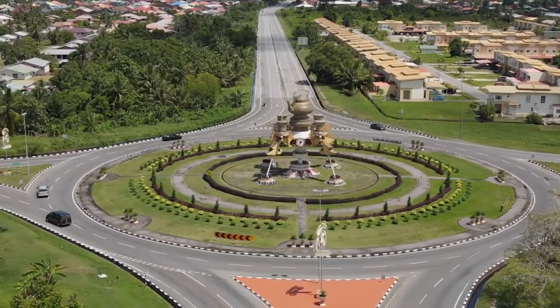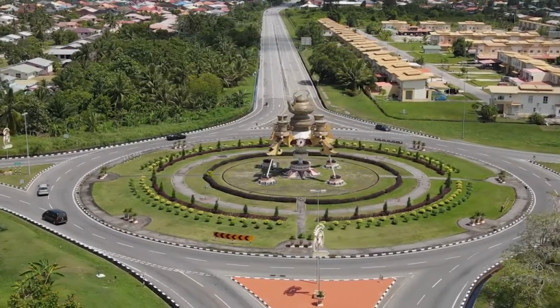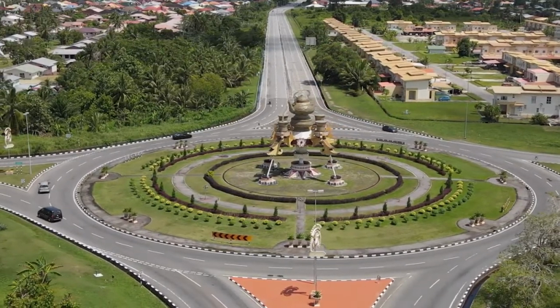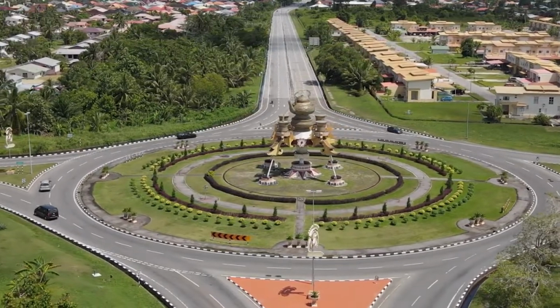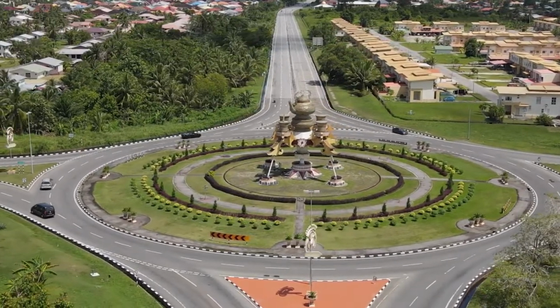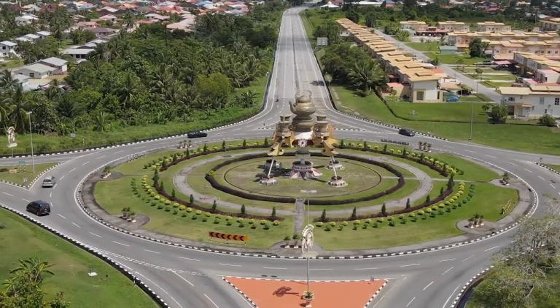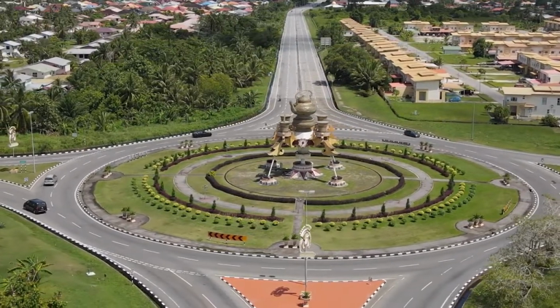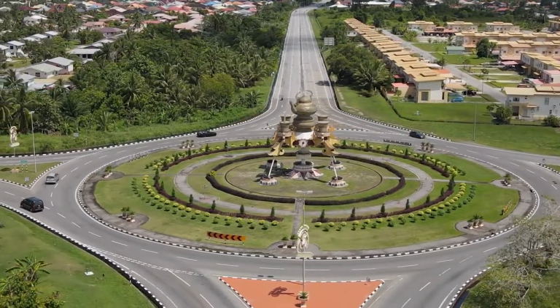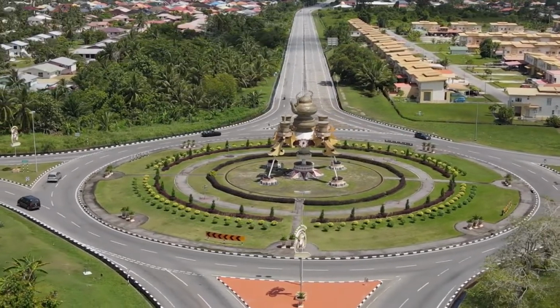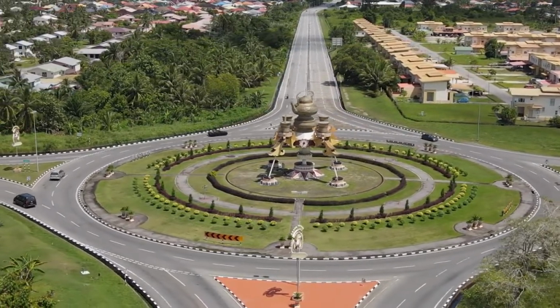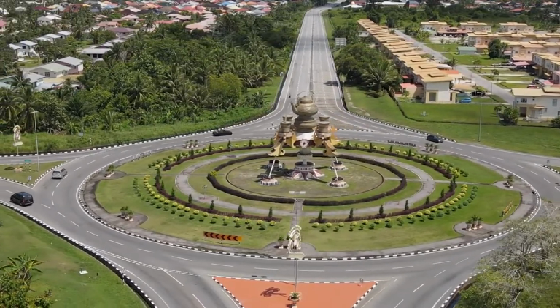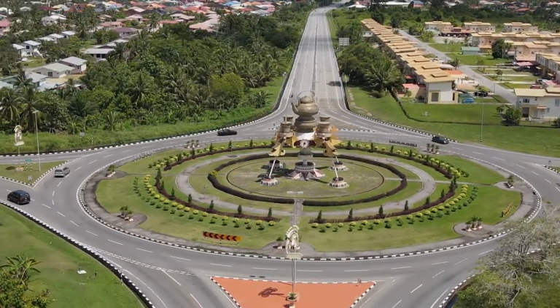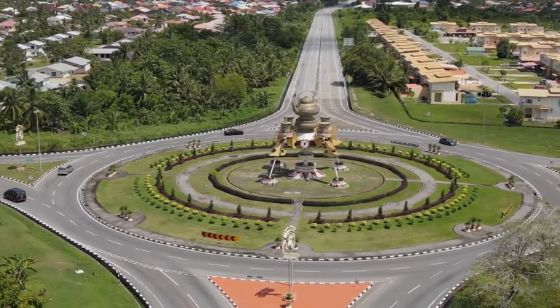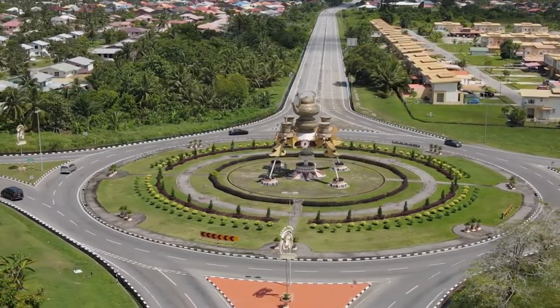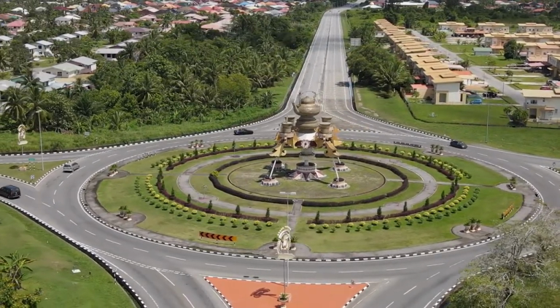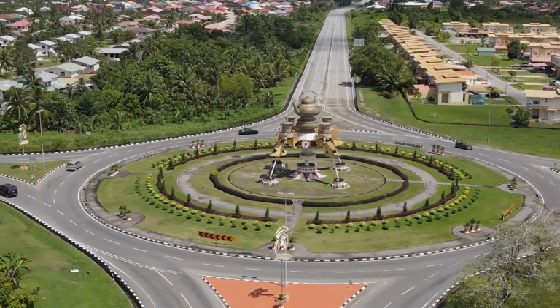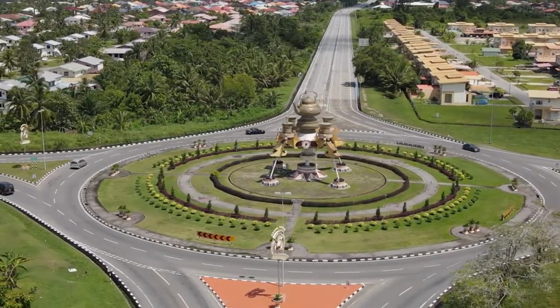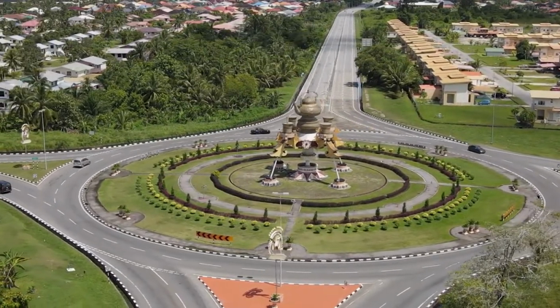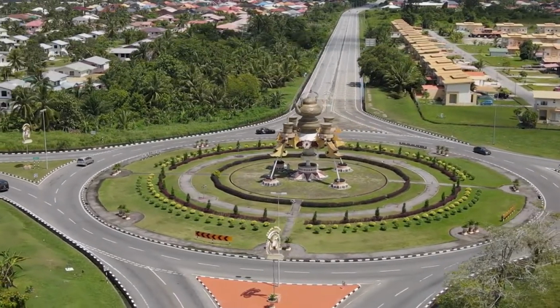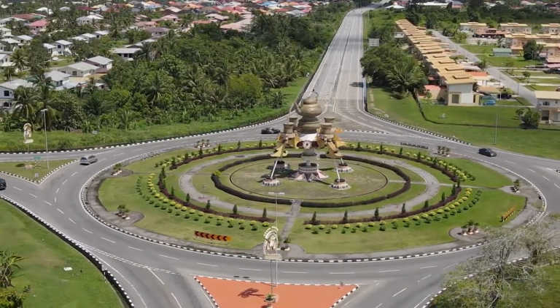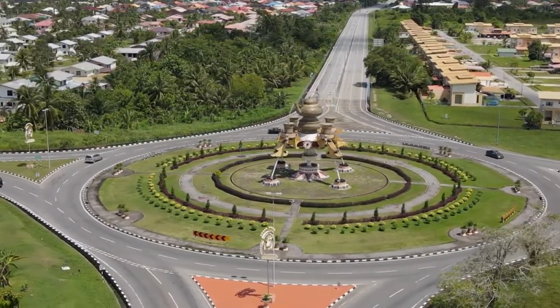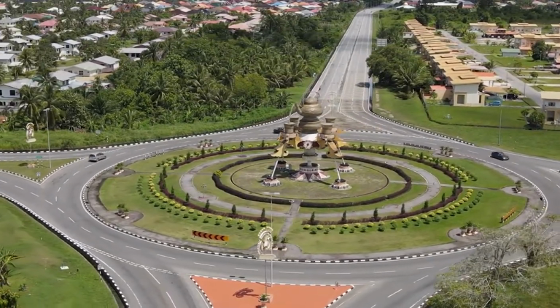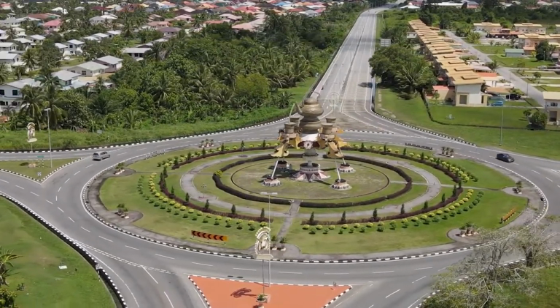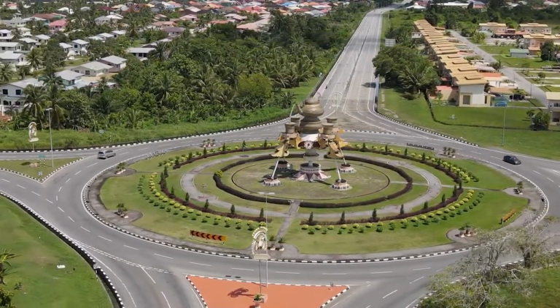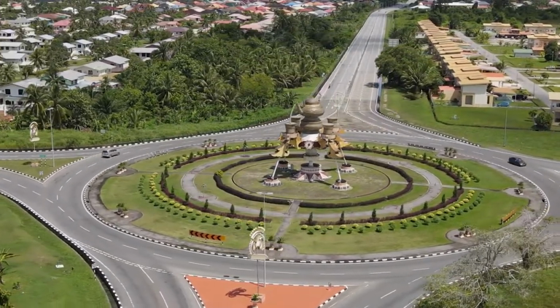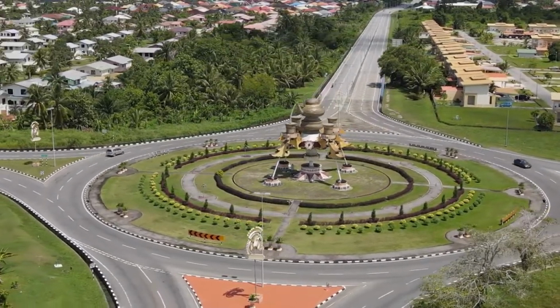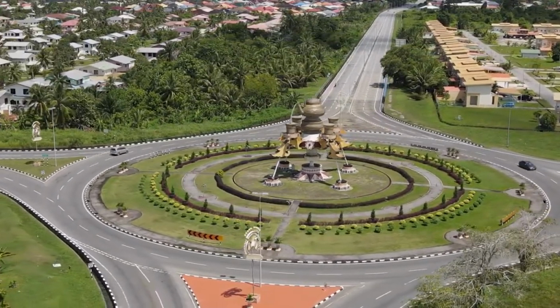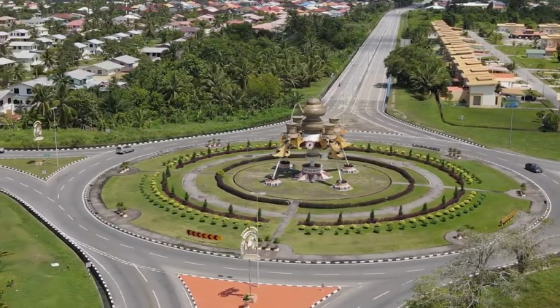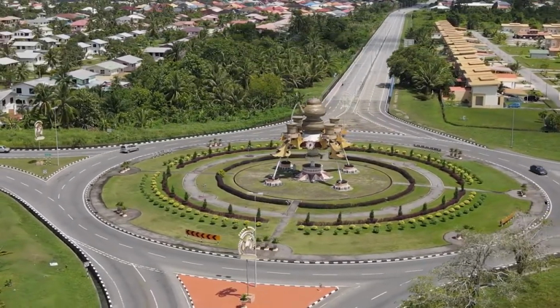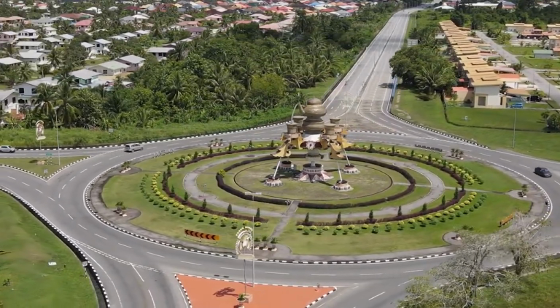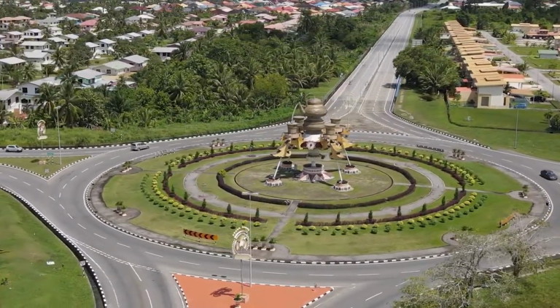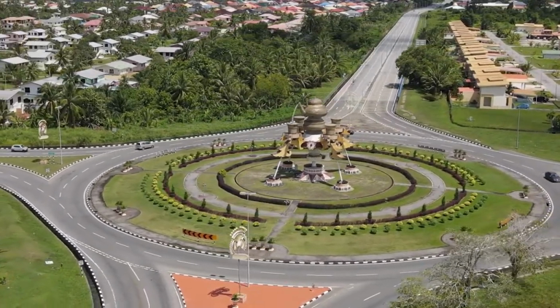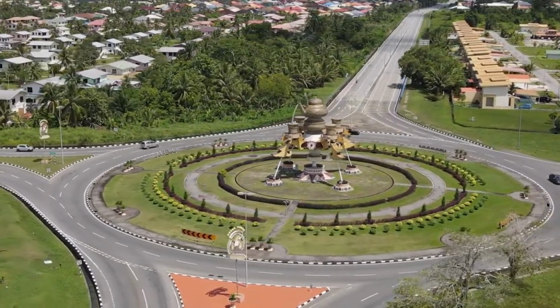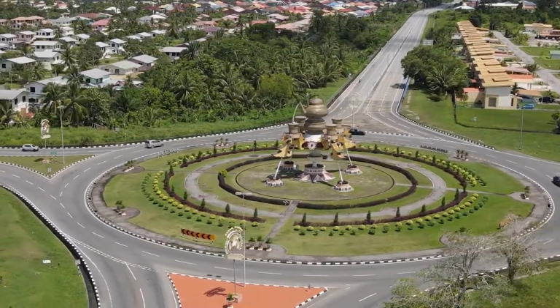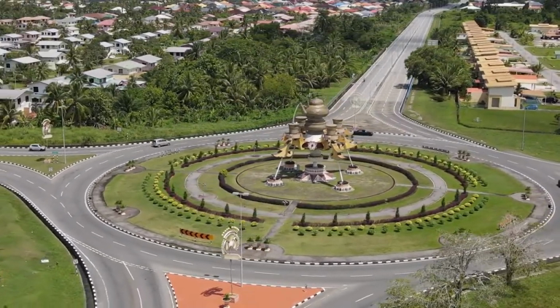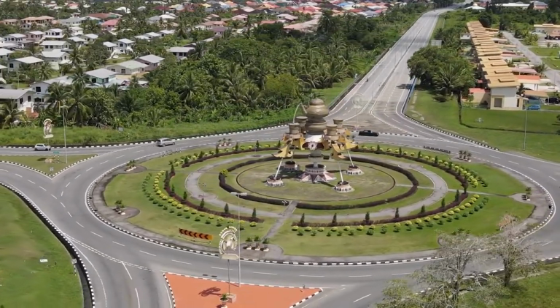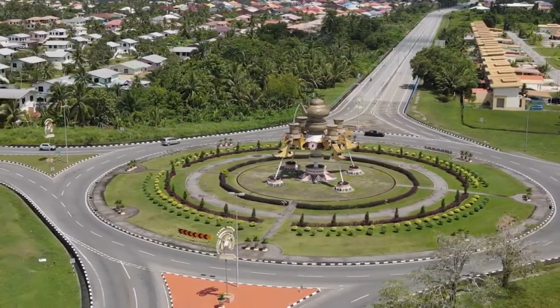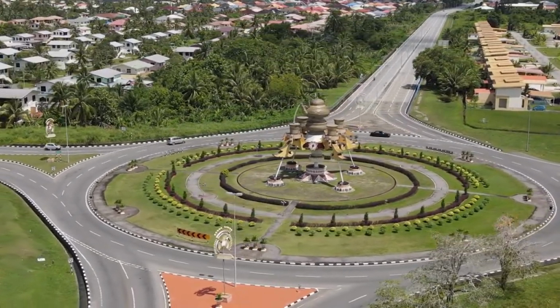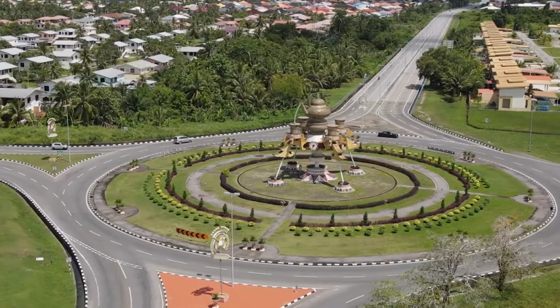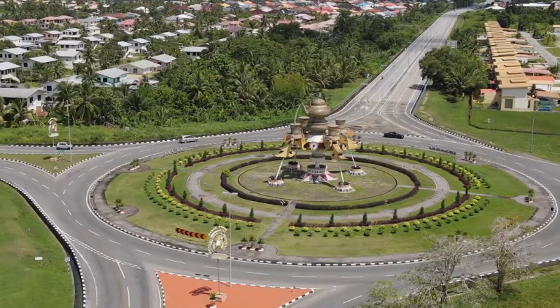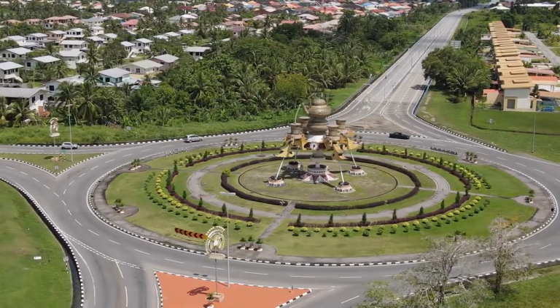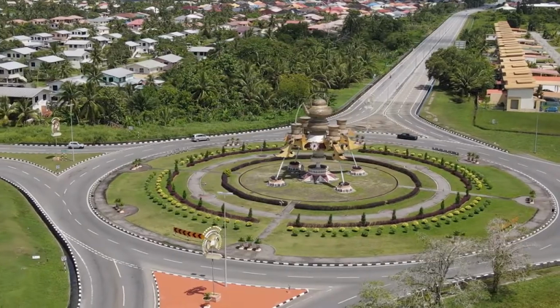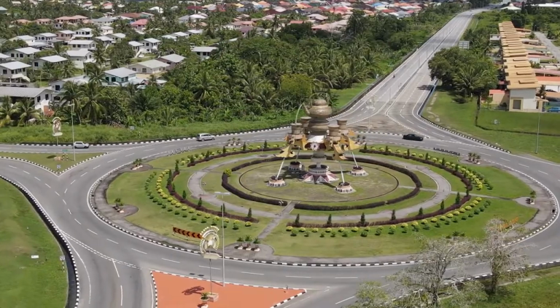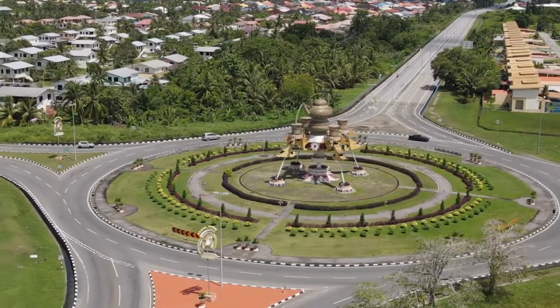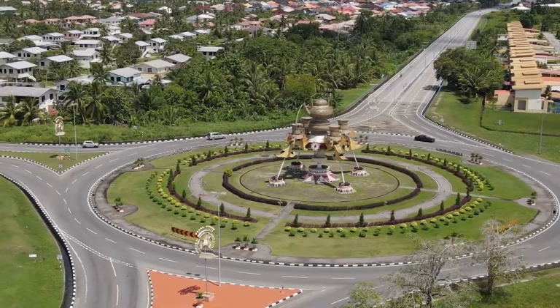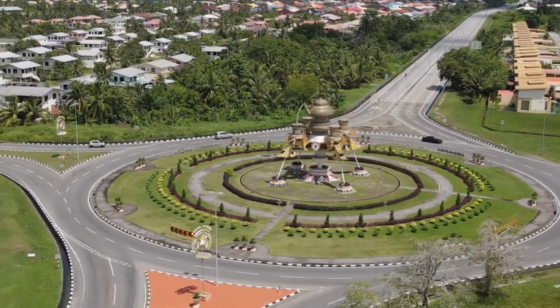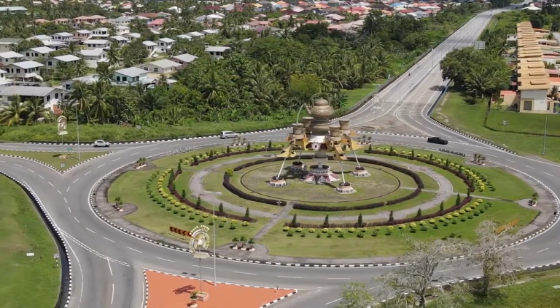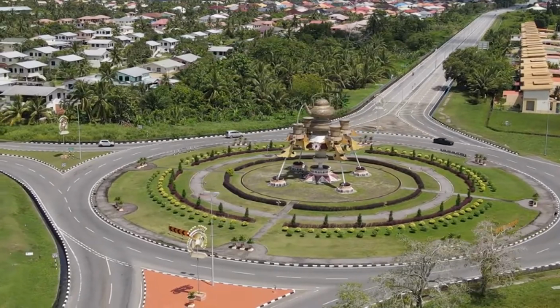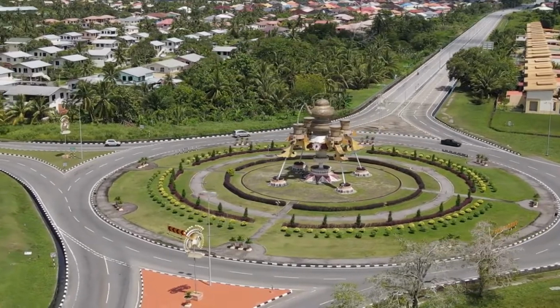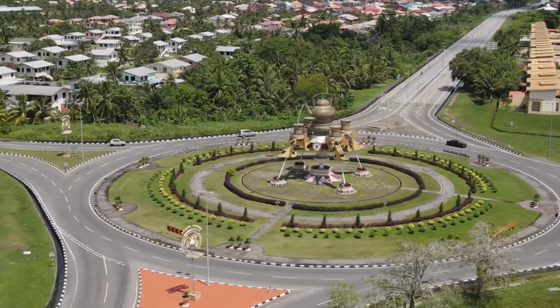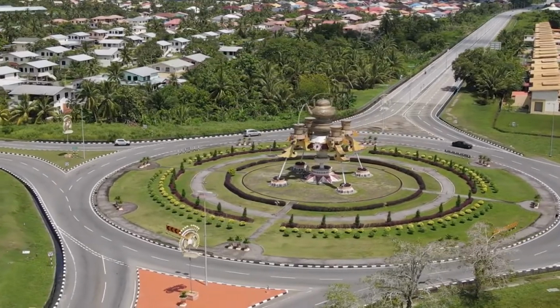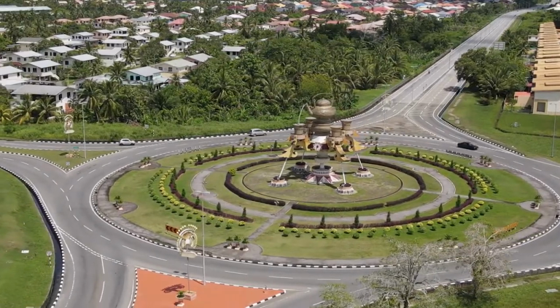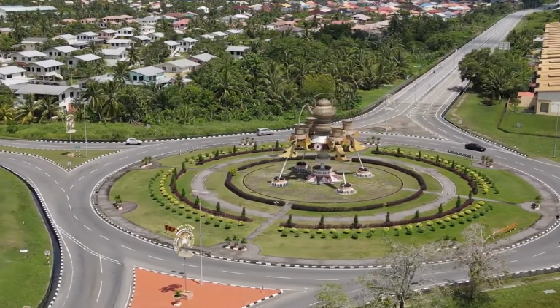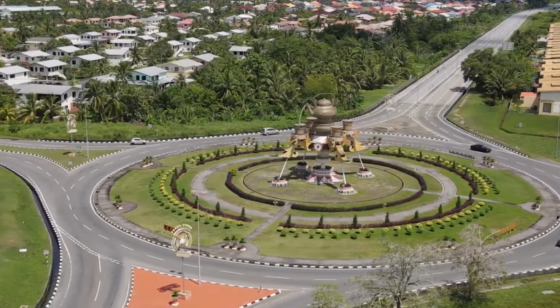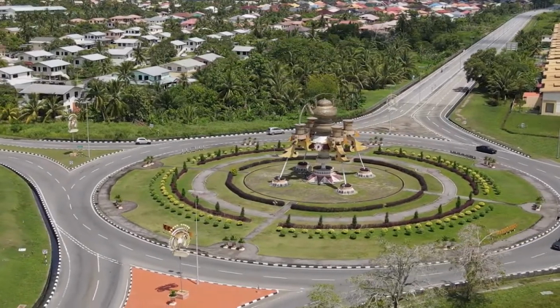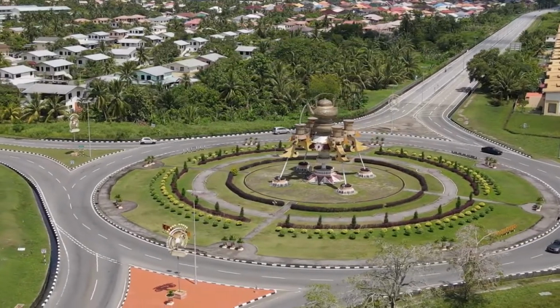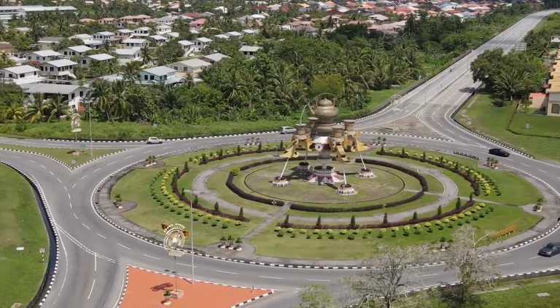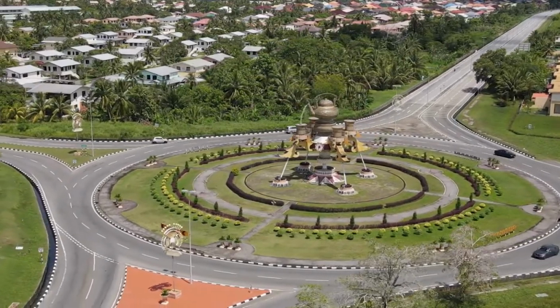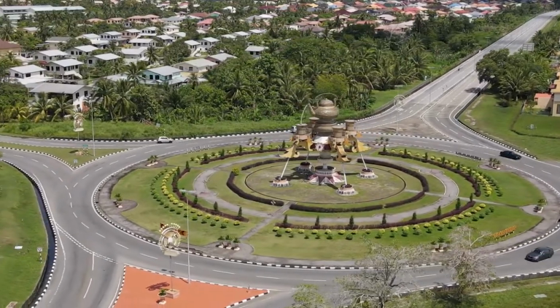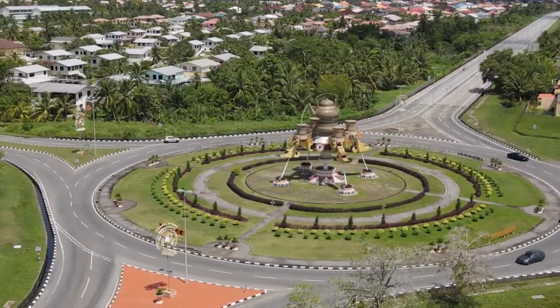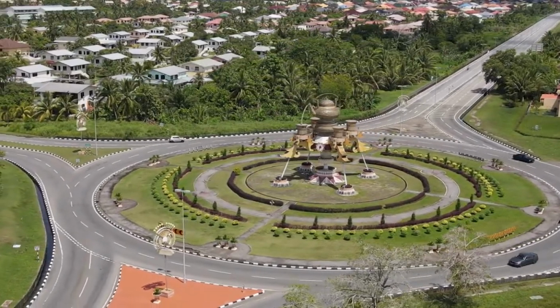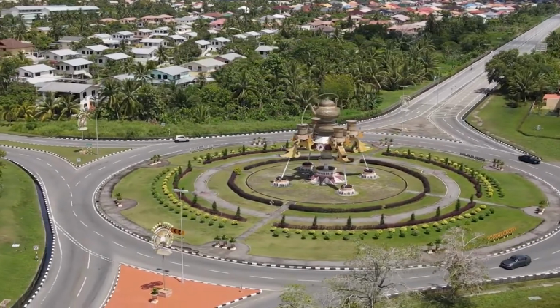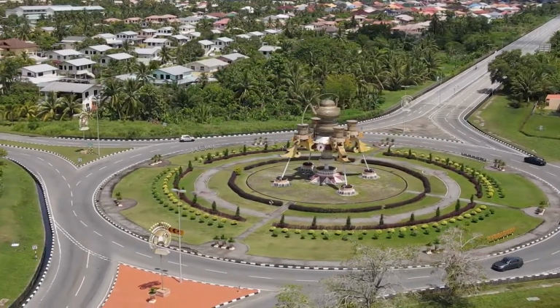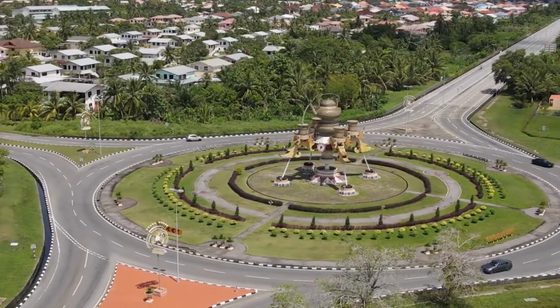The teapot pouring light effect hasn't worked for a while now, and the clocks are not working and don't show the correct time.